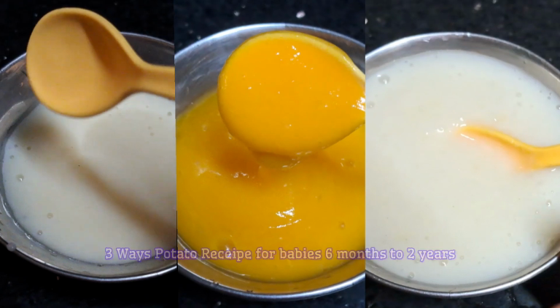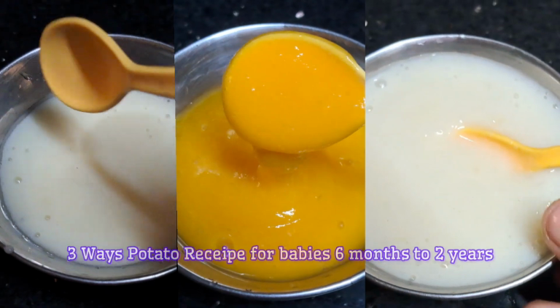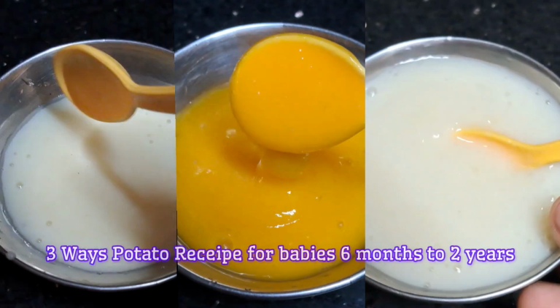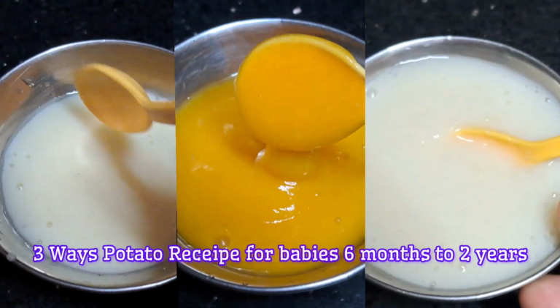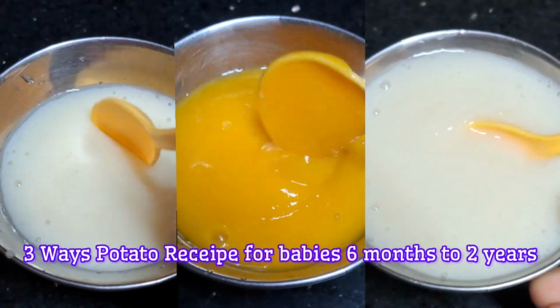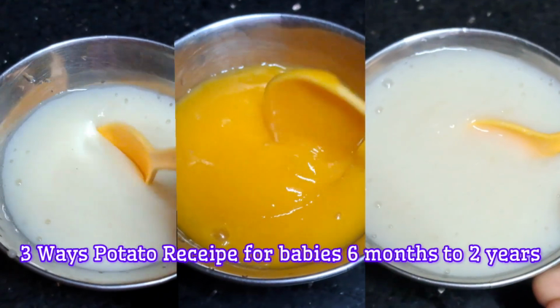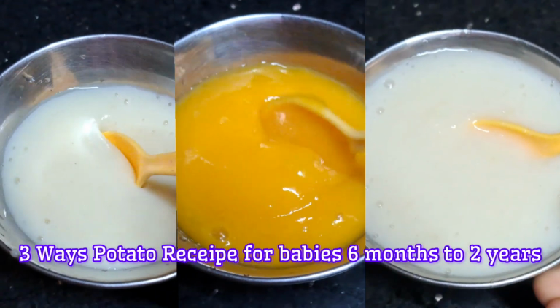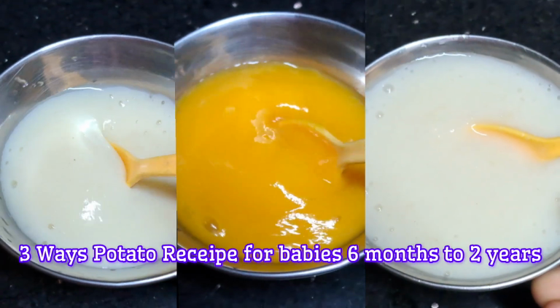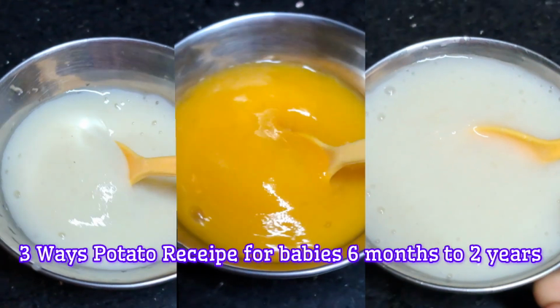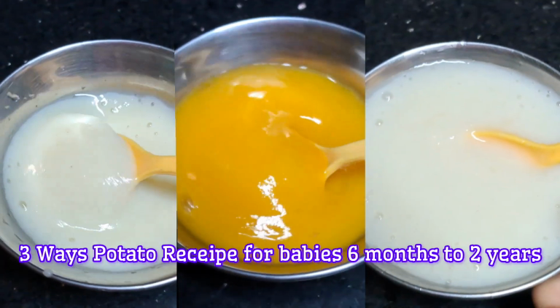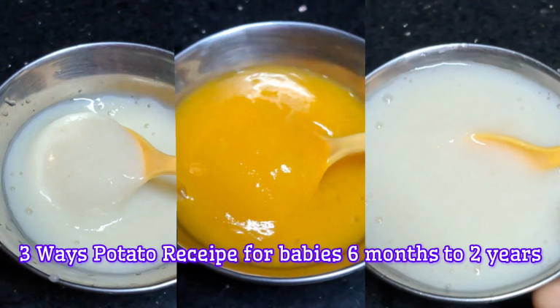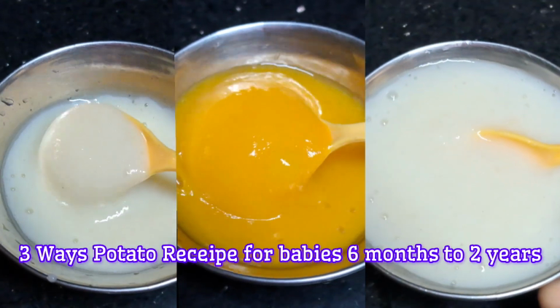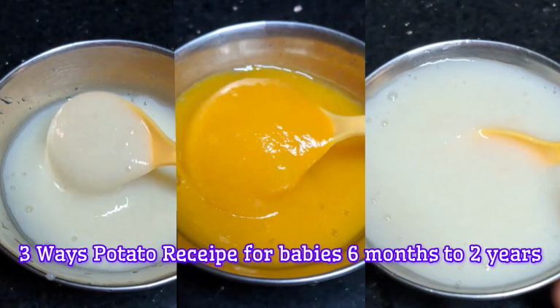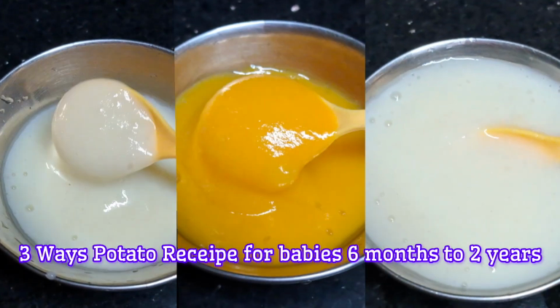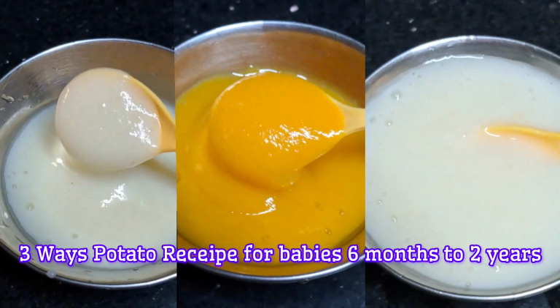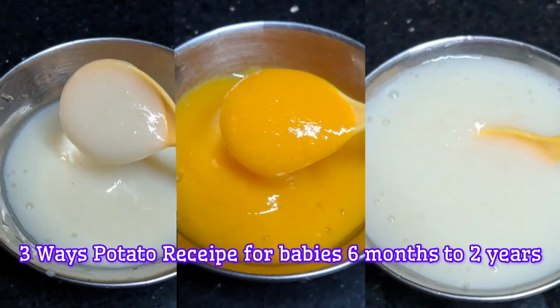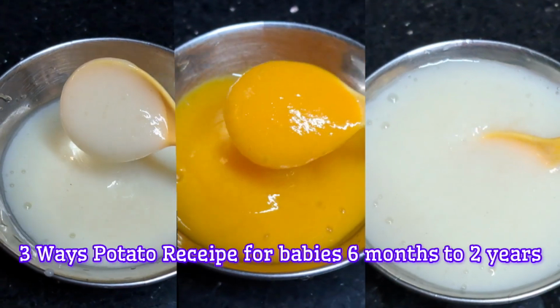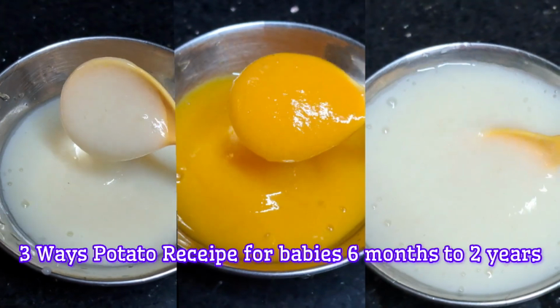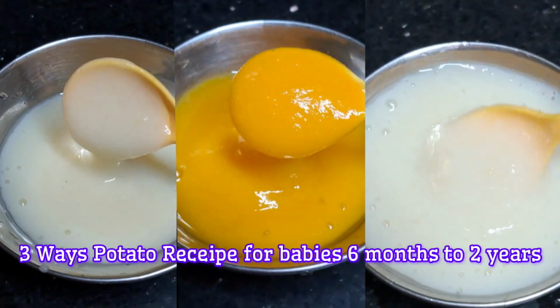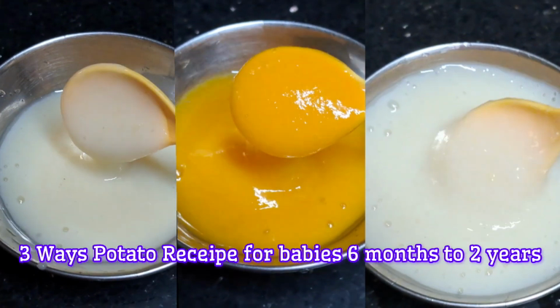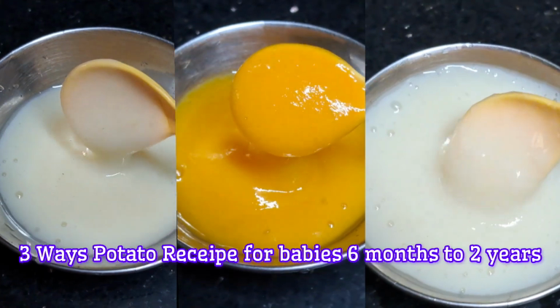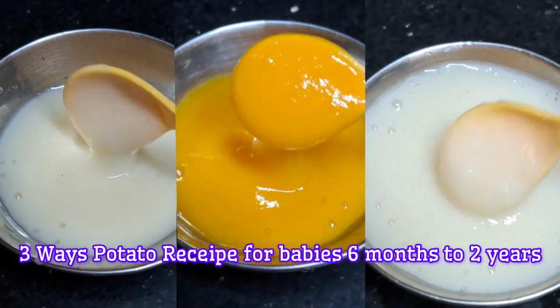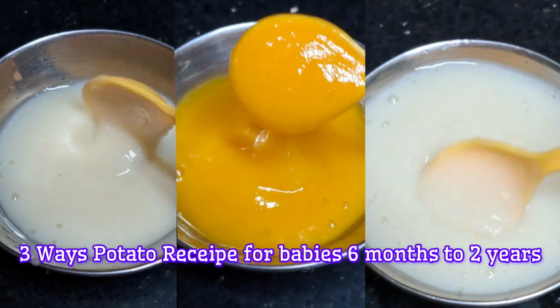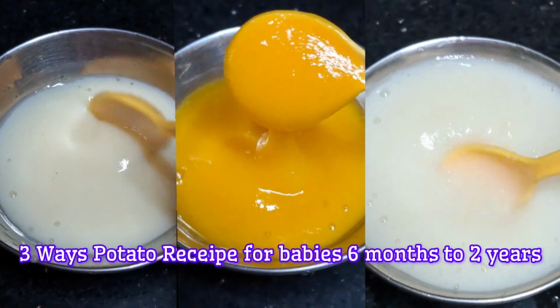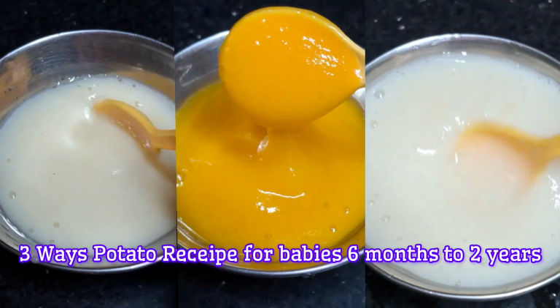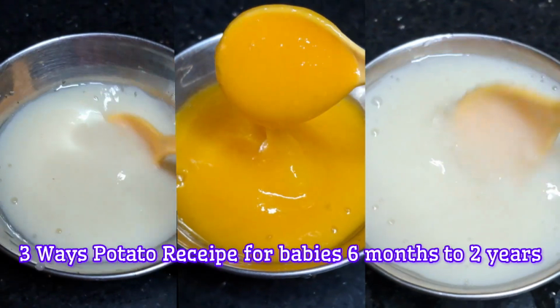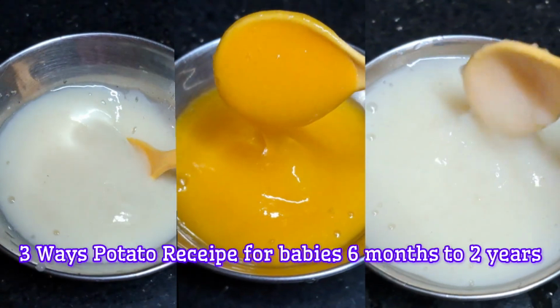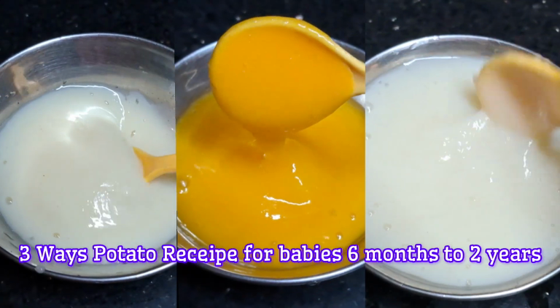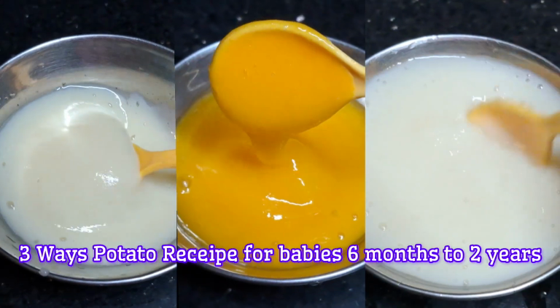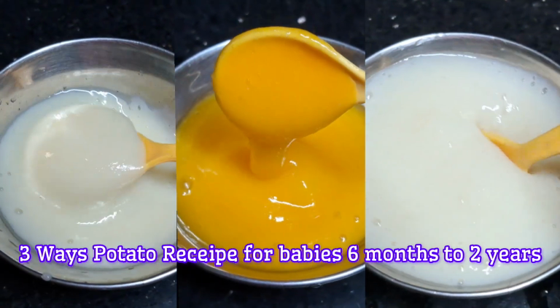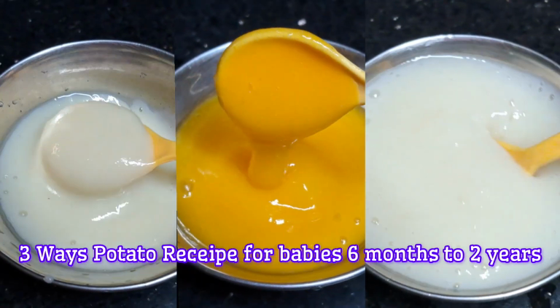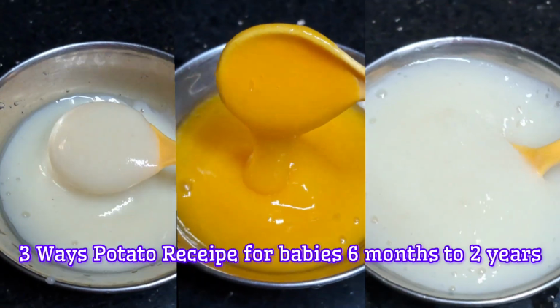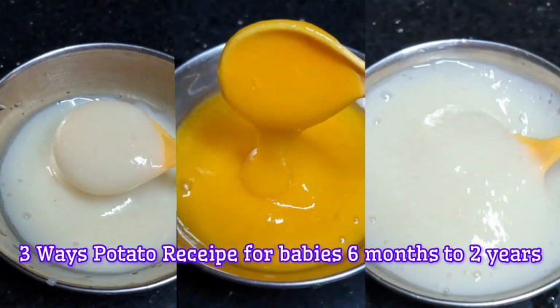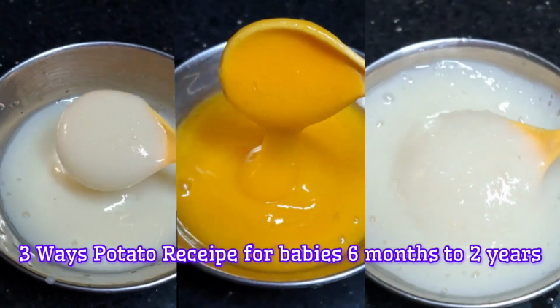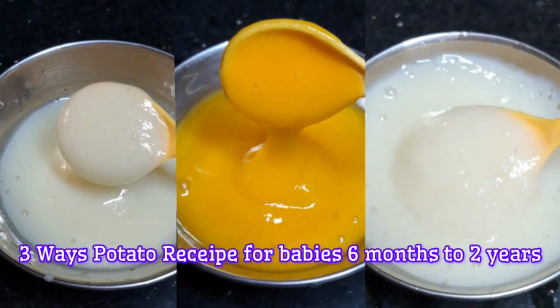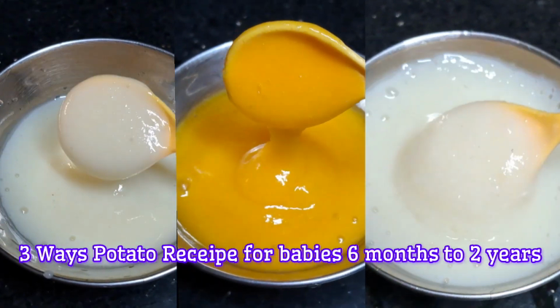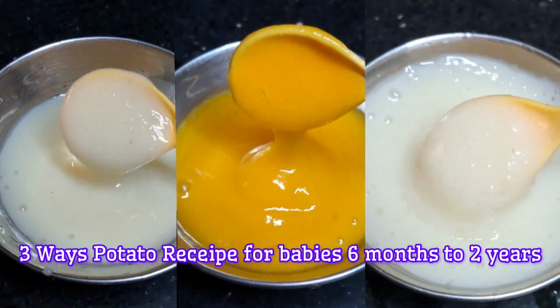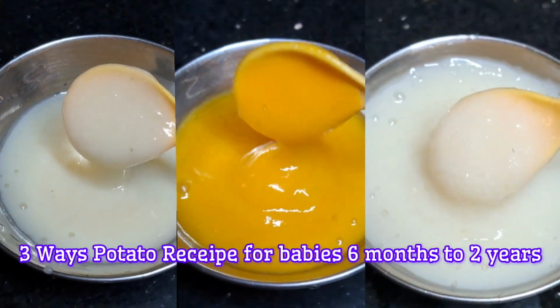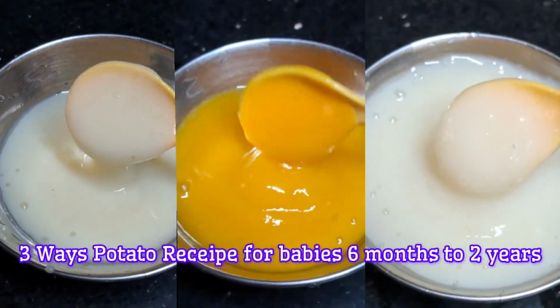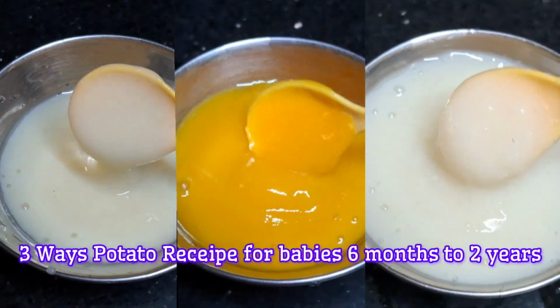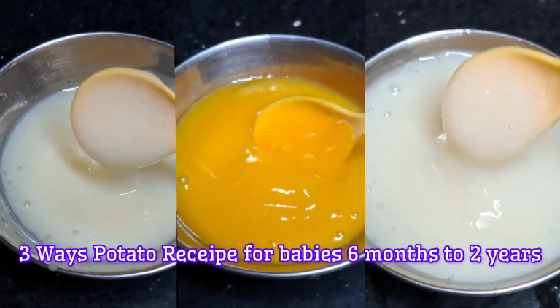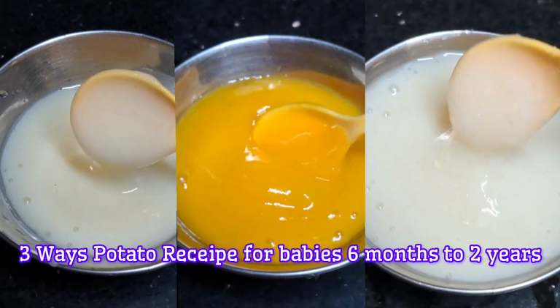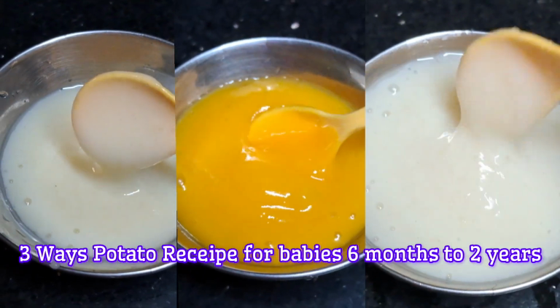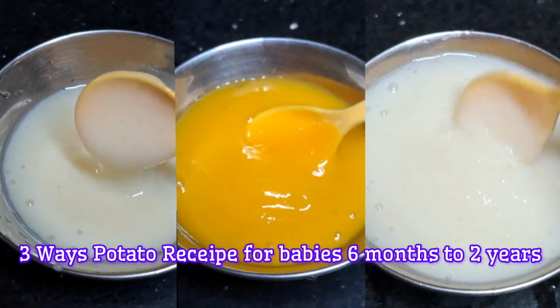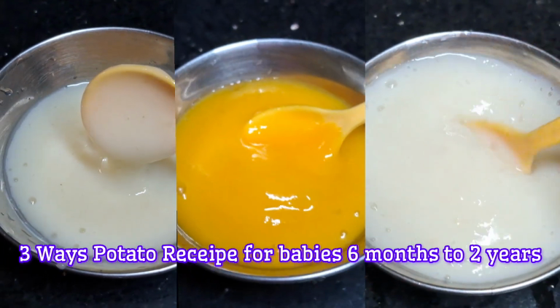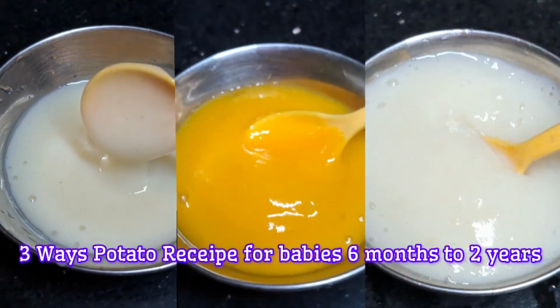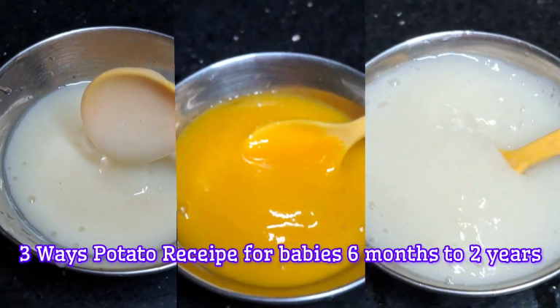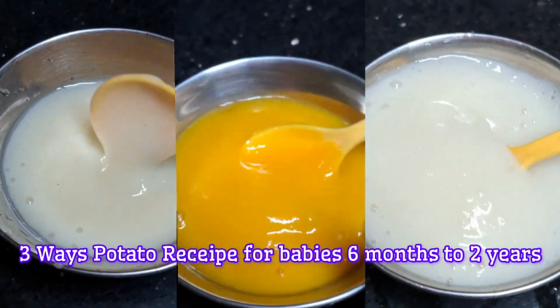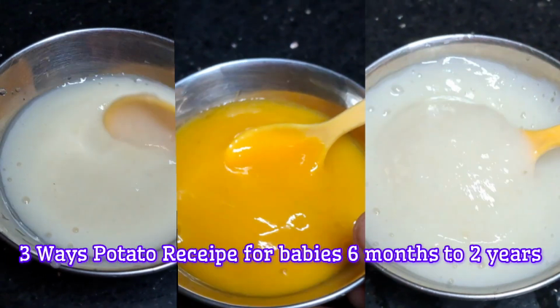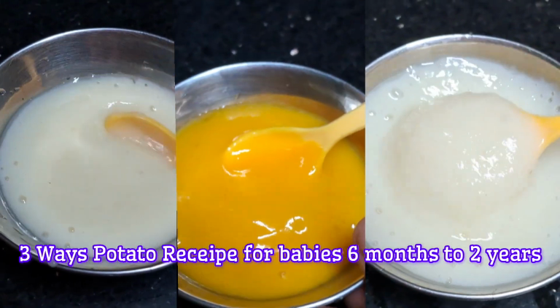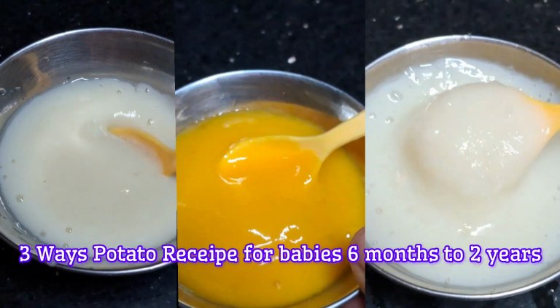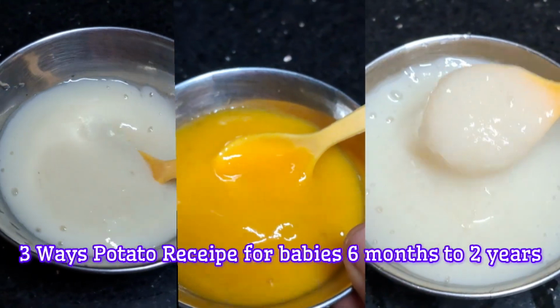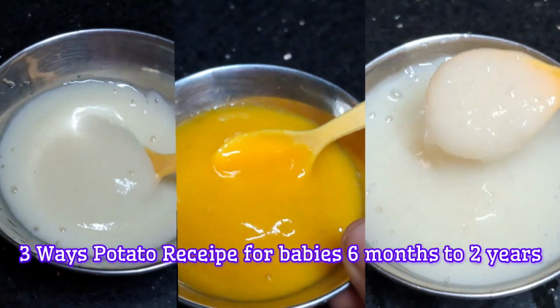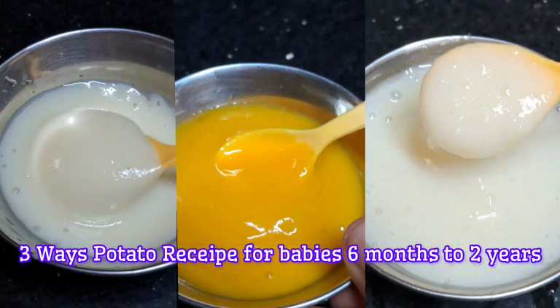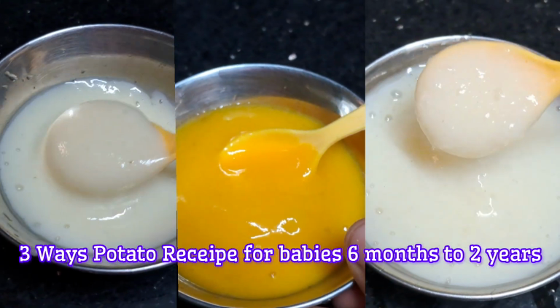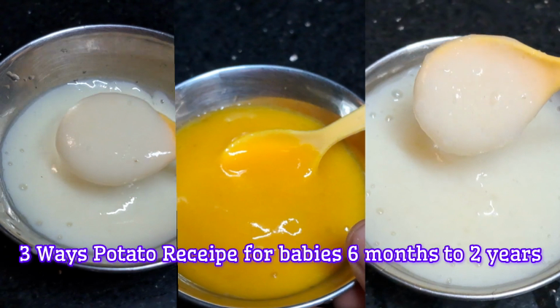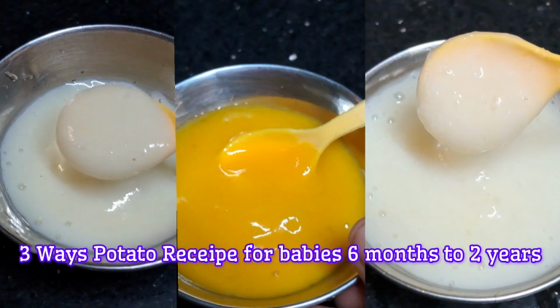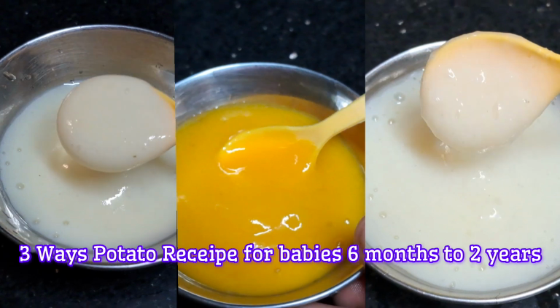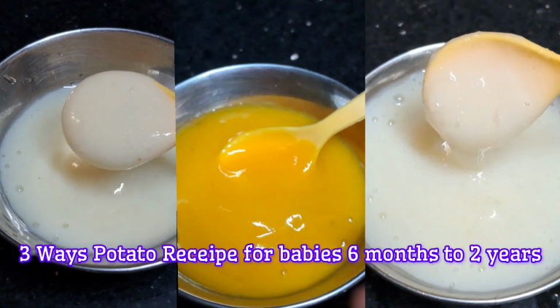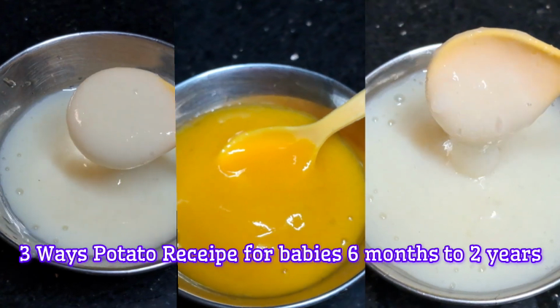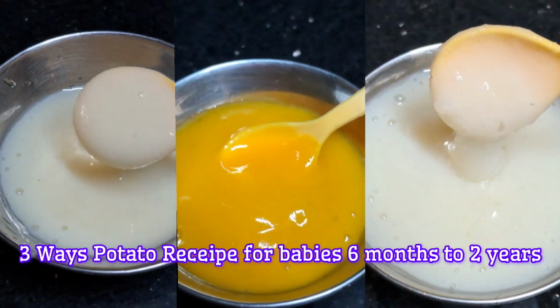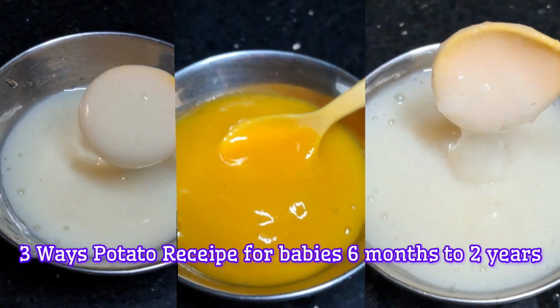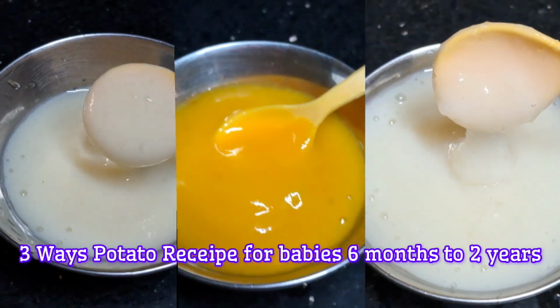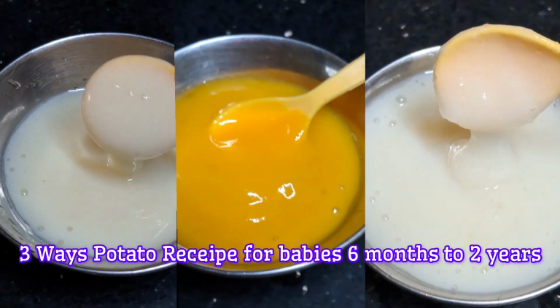Hello Friends! Welcome to HungryBB Channel! We are going to talk about the first question about potato recipes.